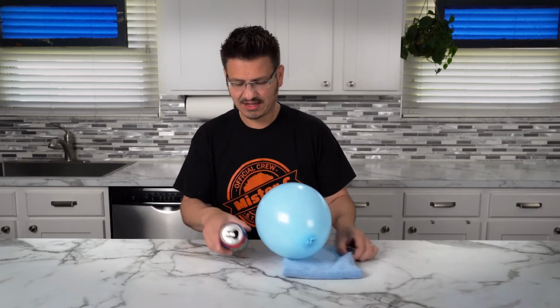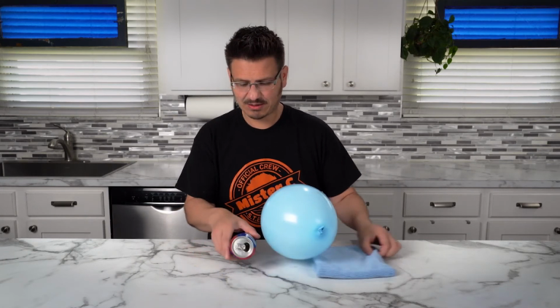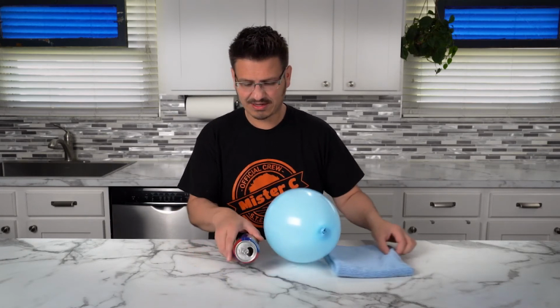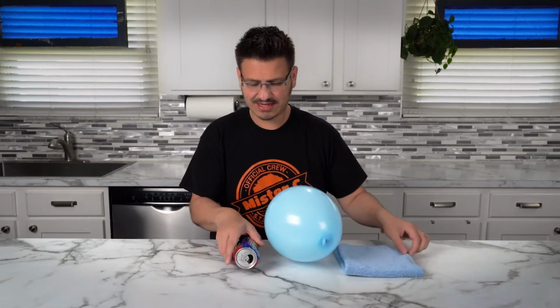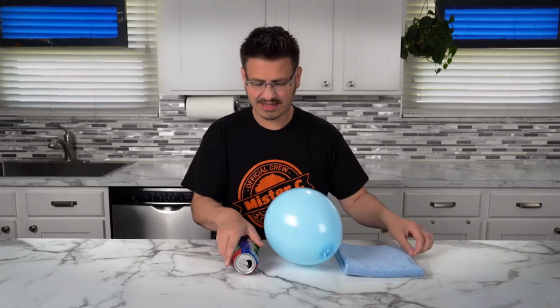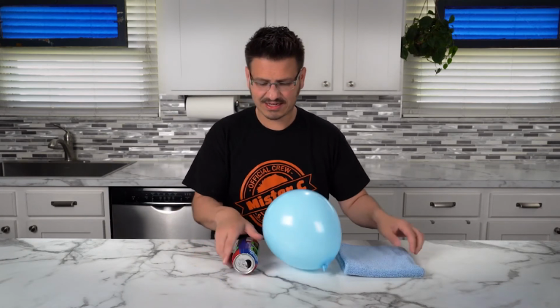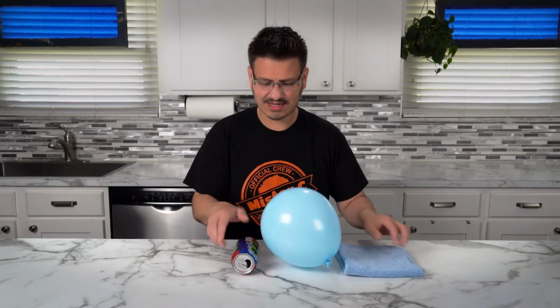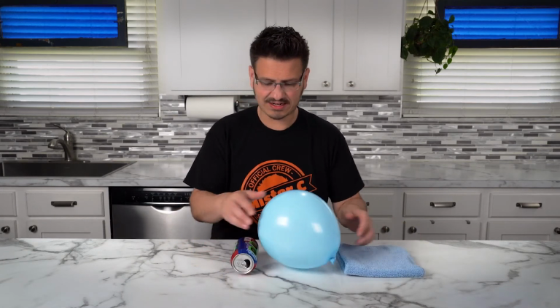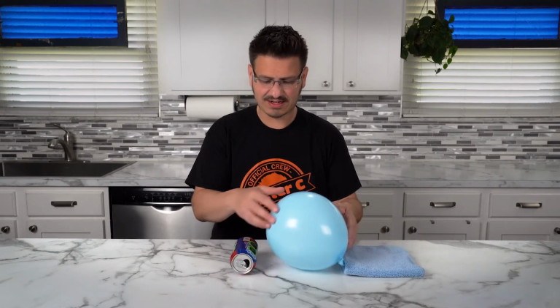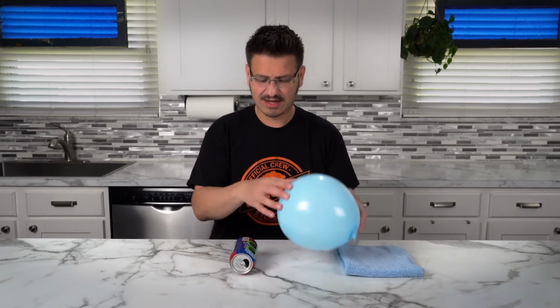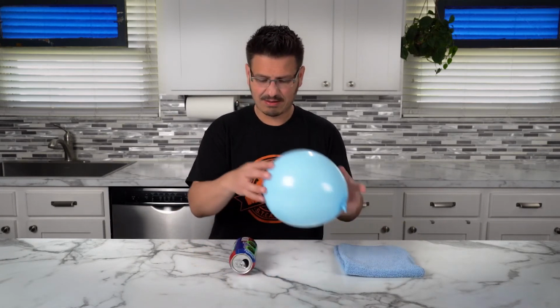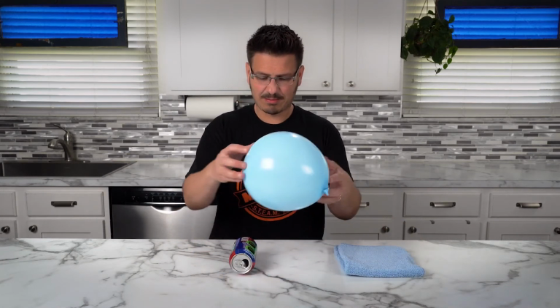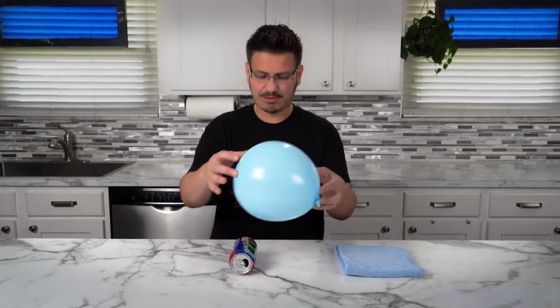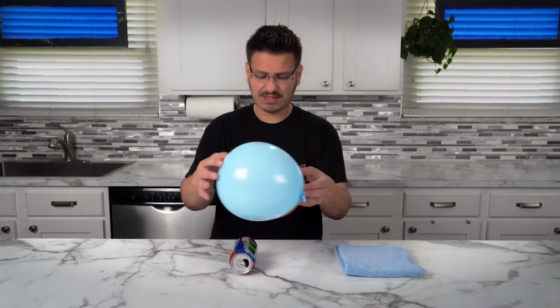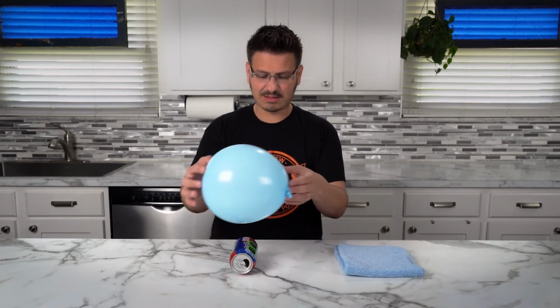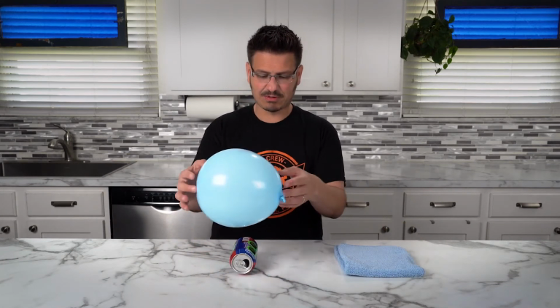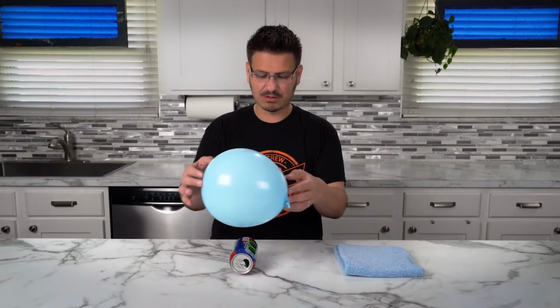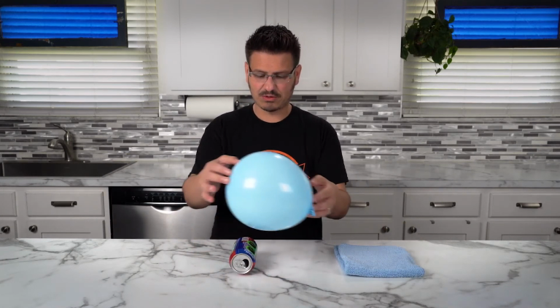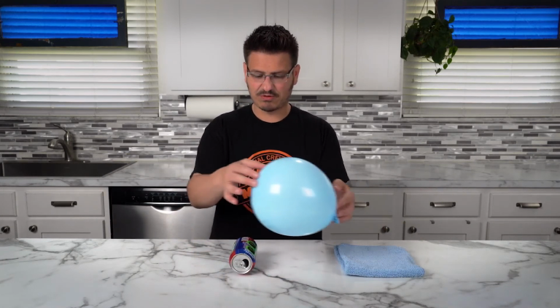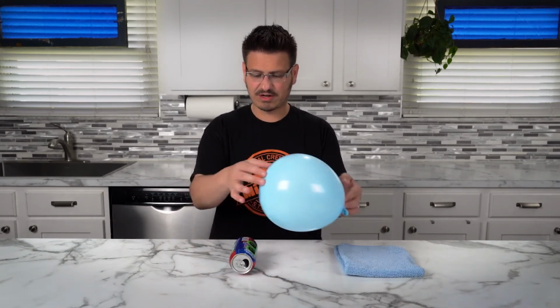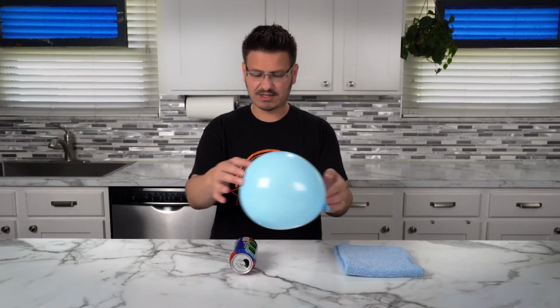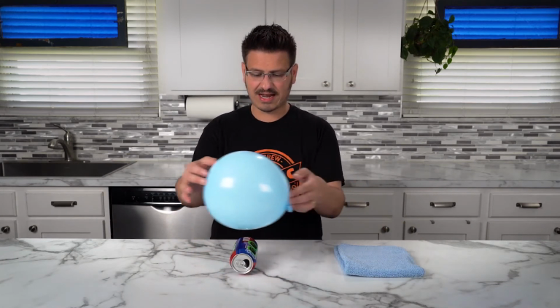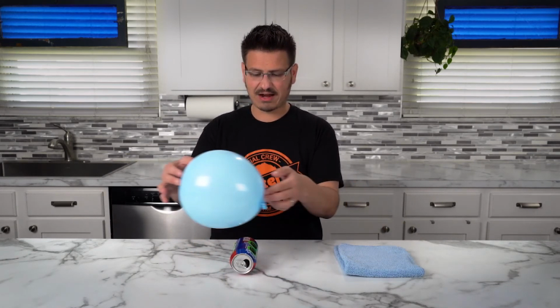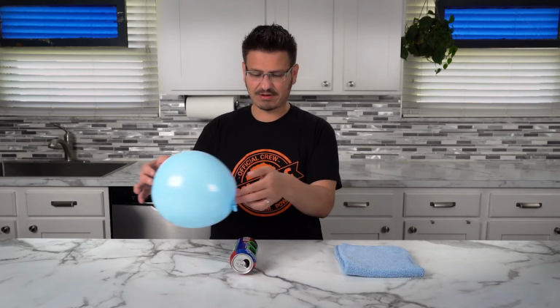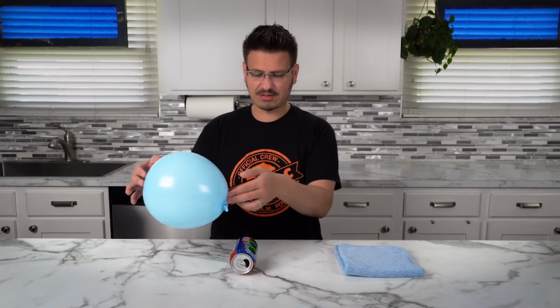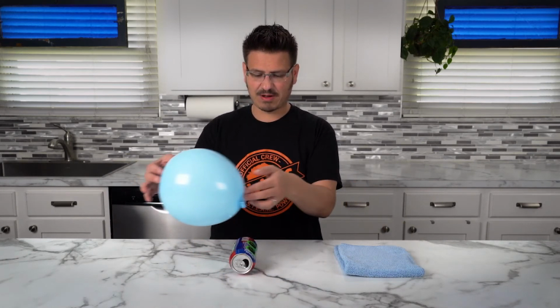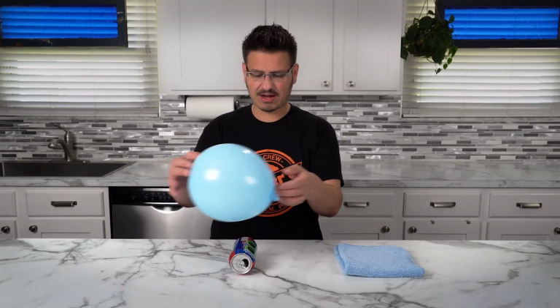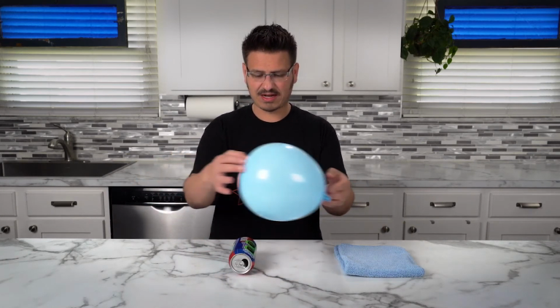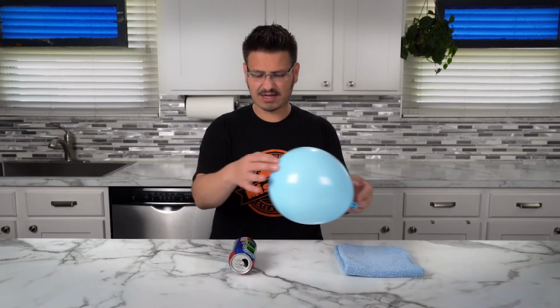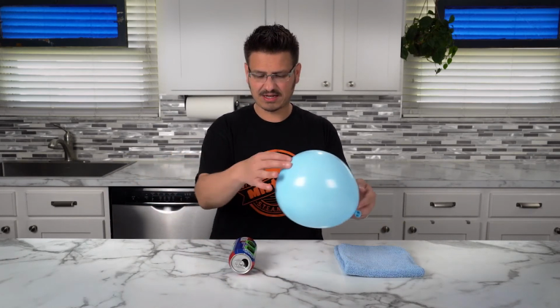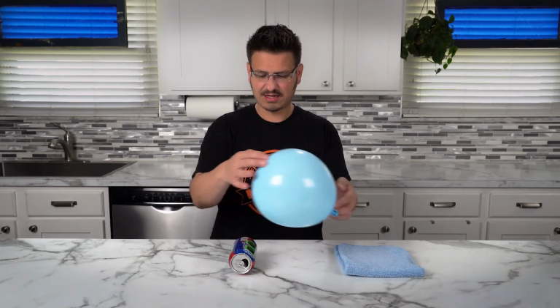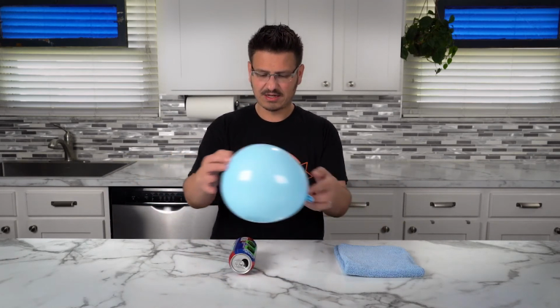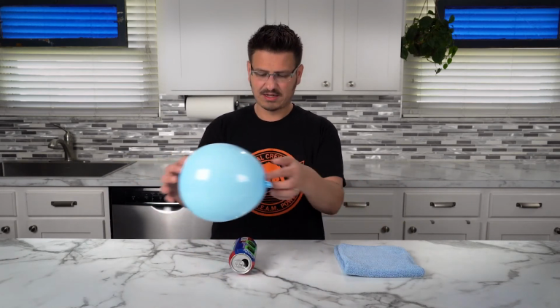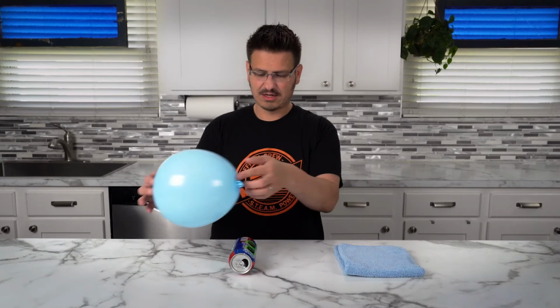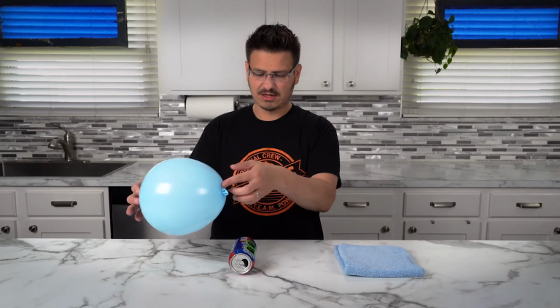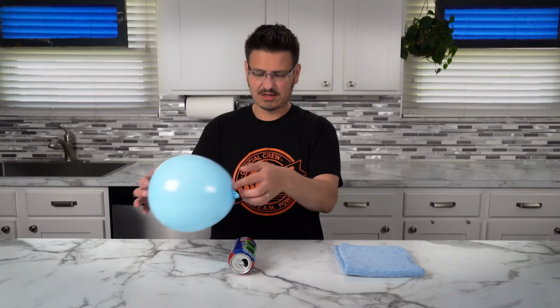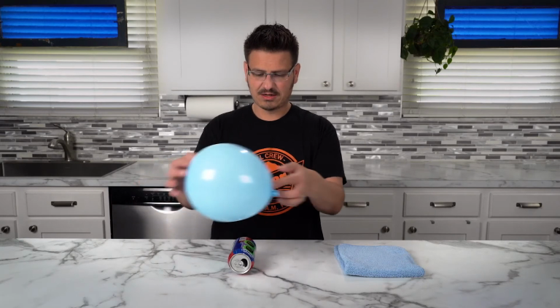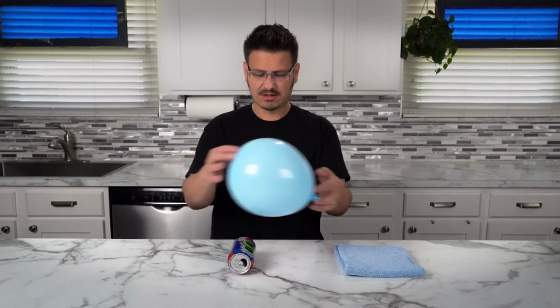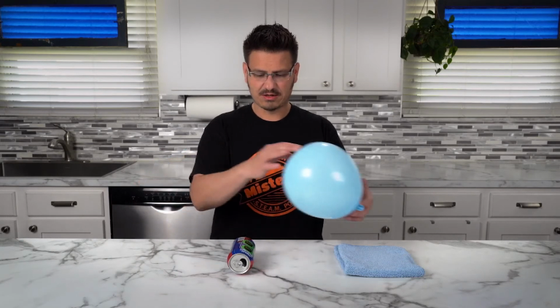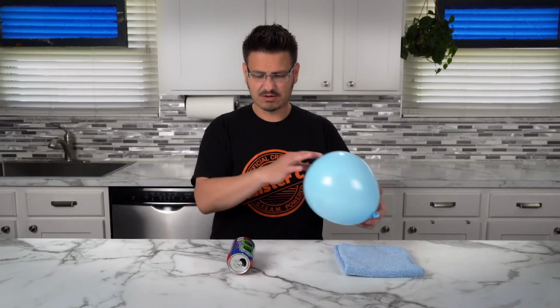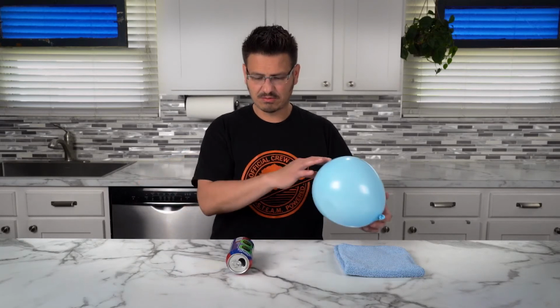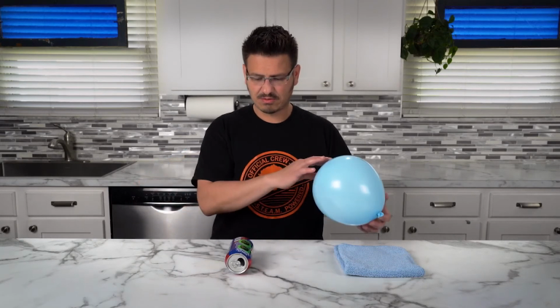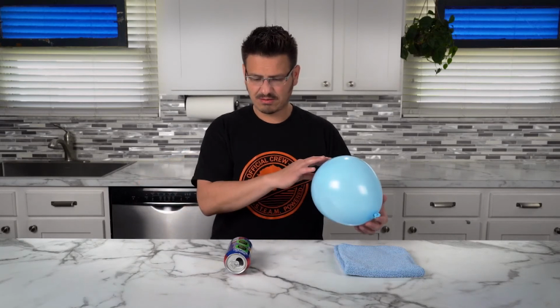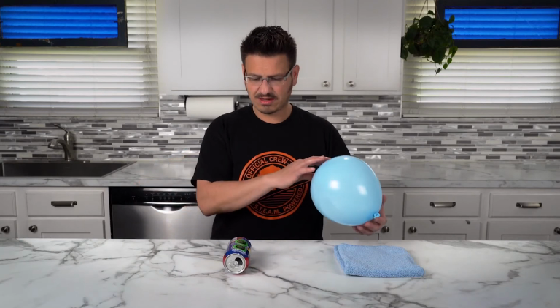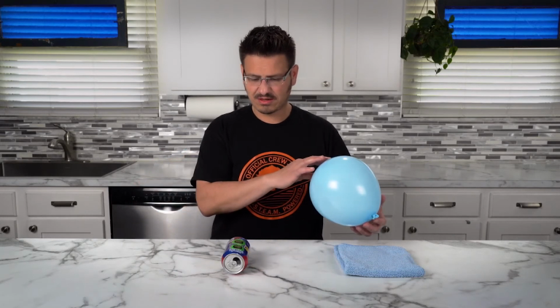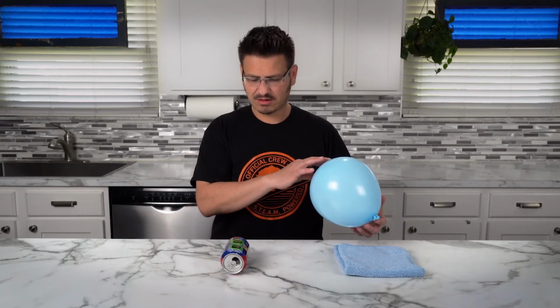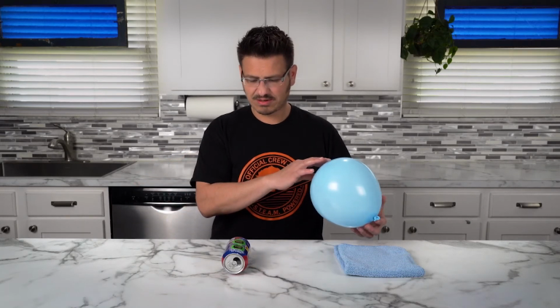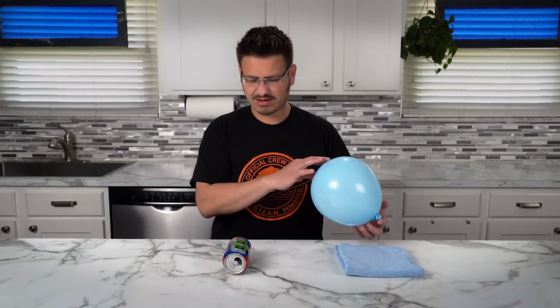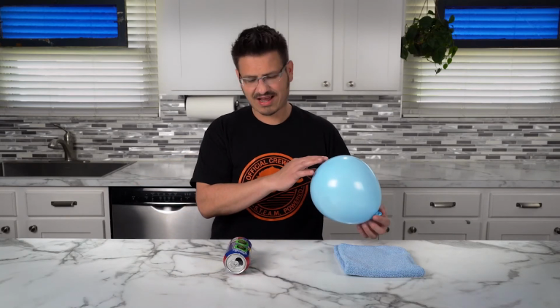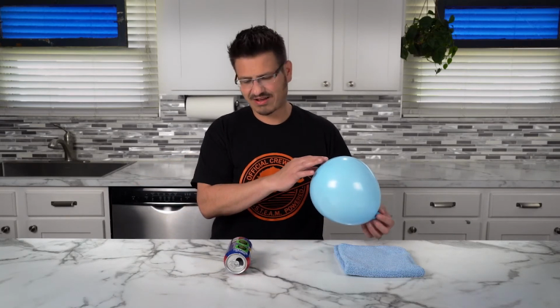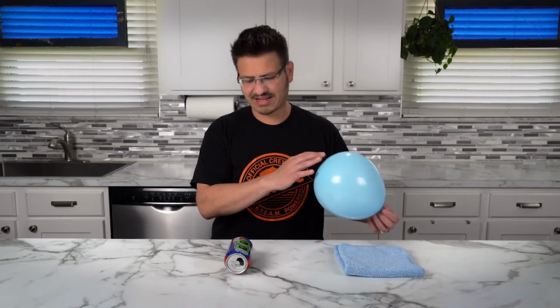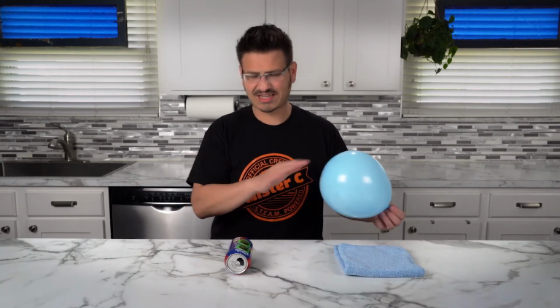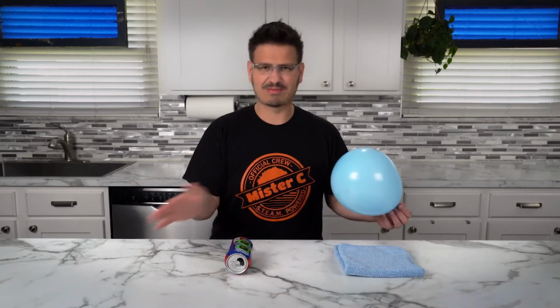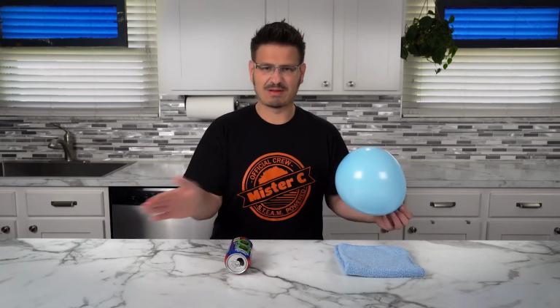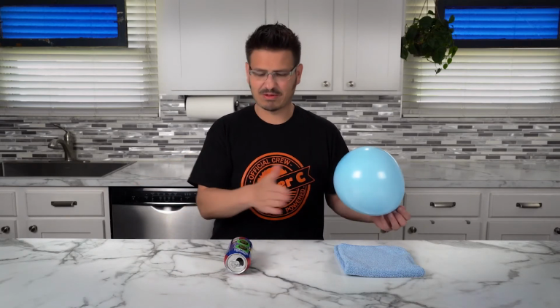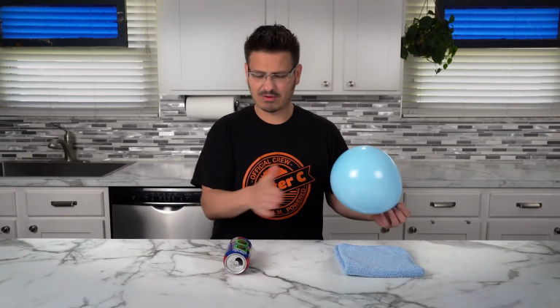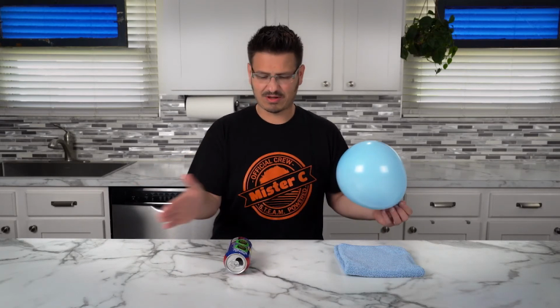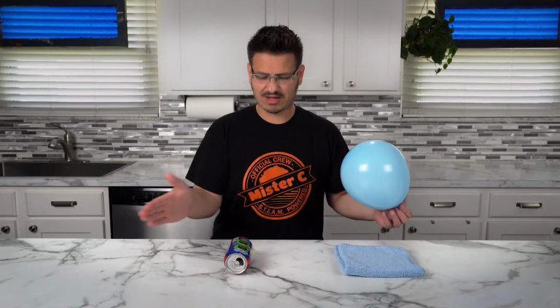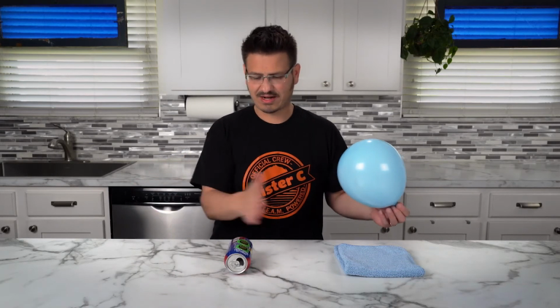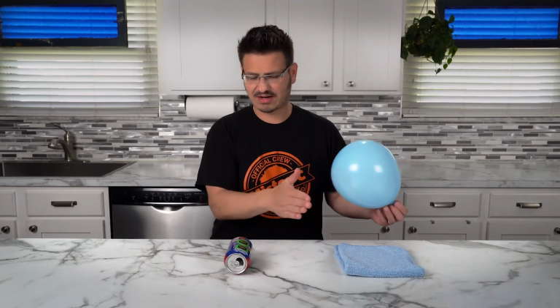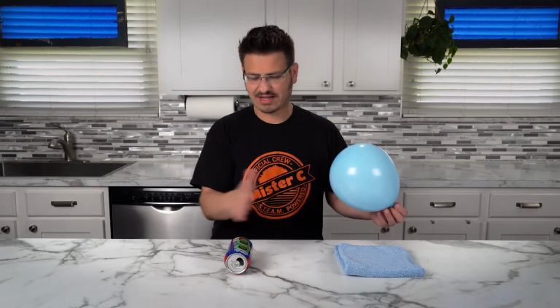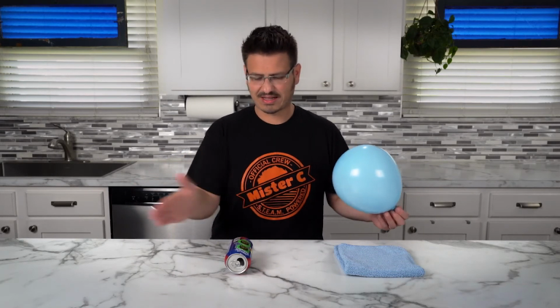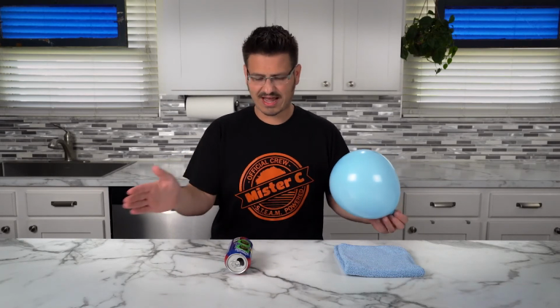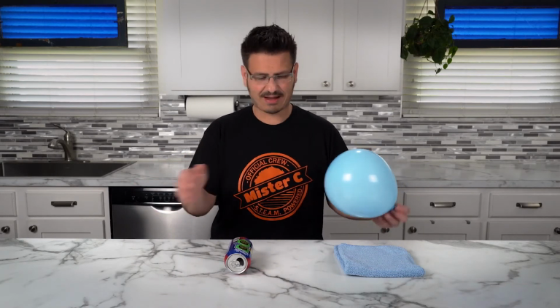So I'm going to set this here and put this balloon over here. It's not responding — maybe a little bit, but that's just me blowing air like that.